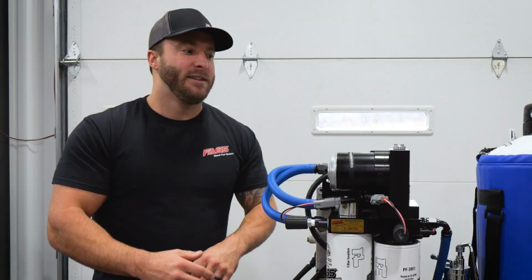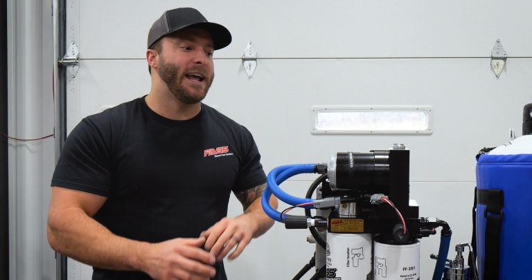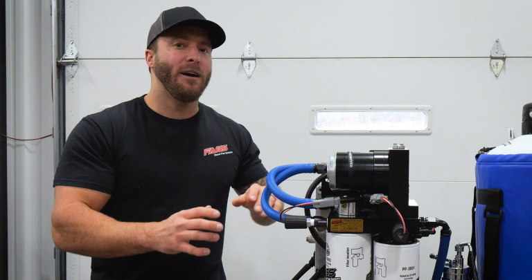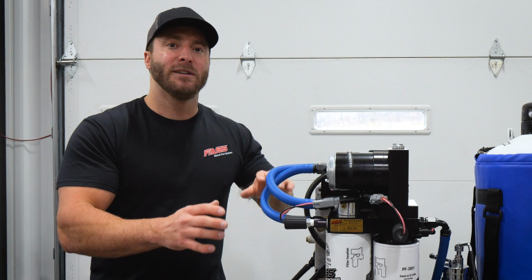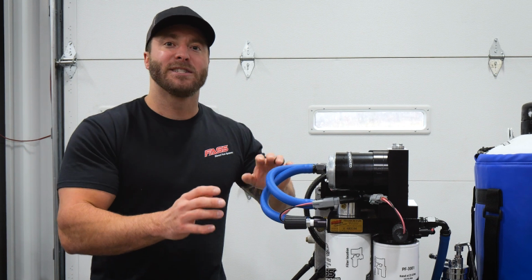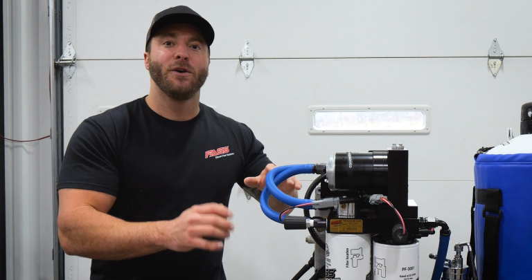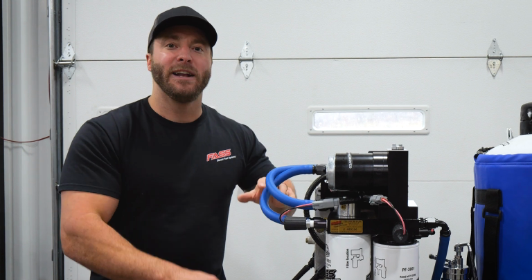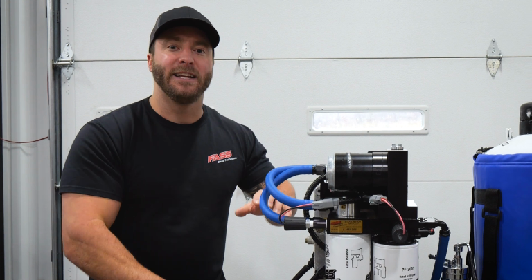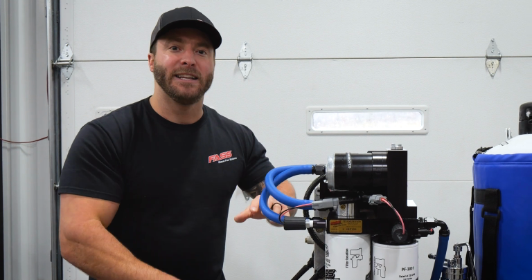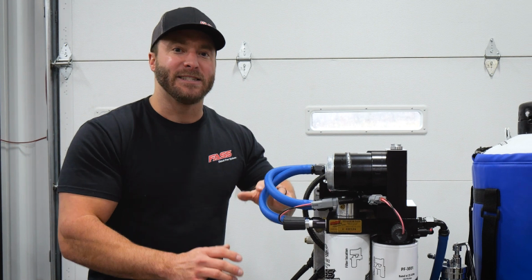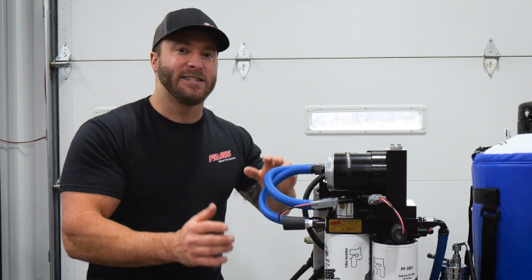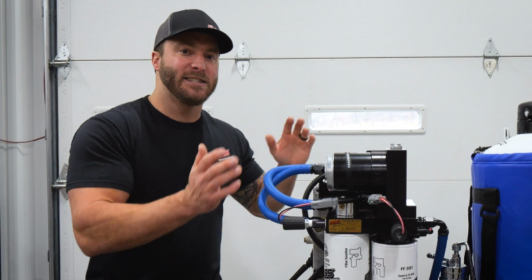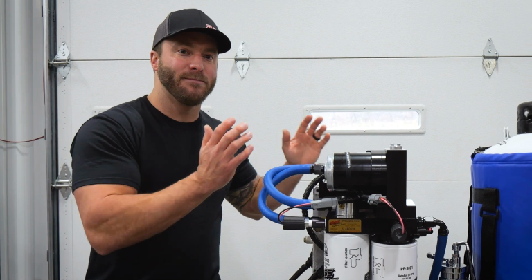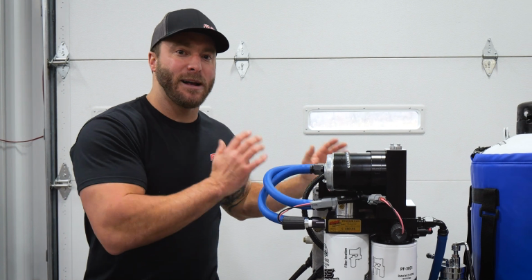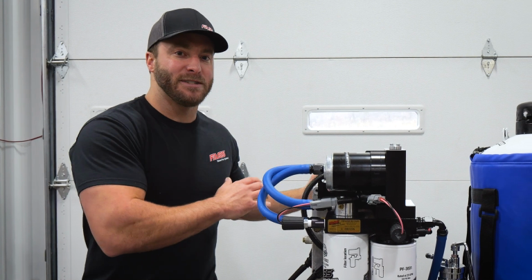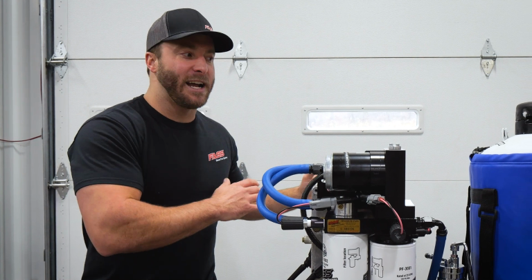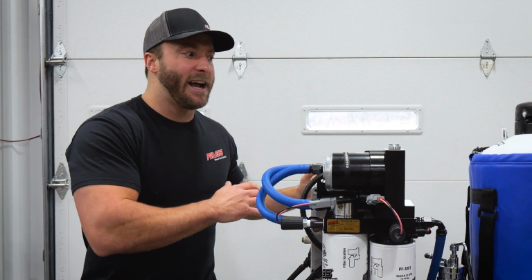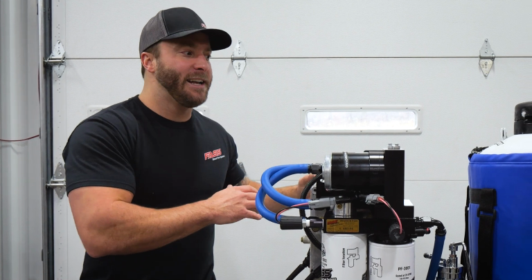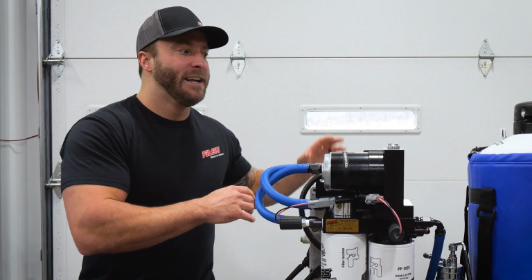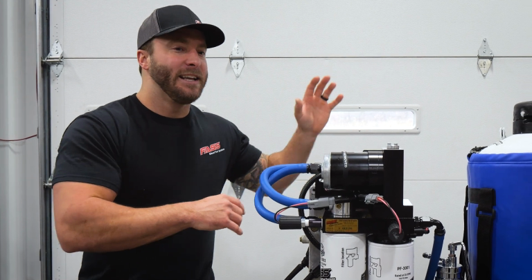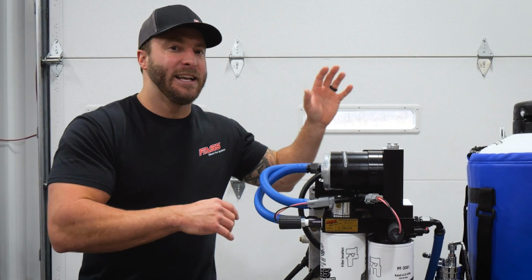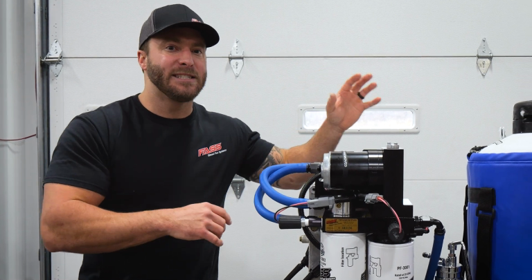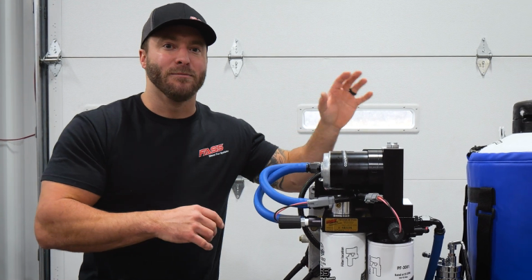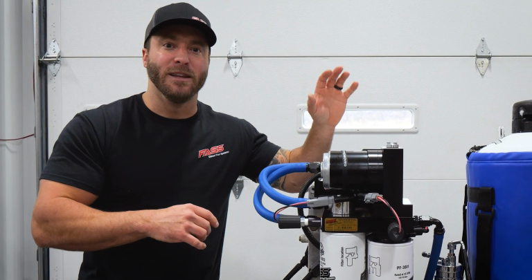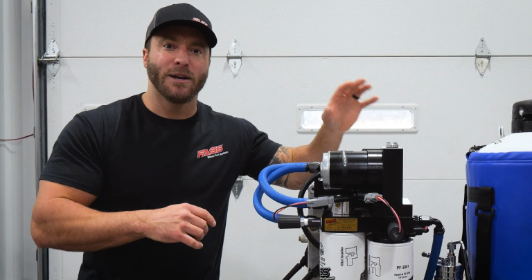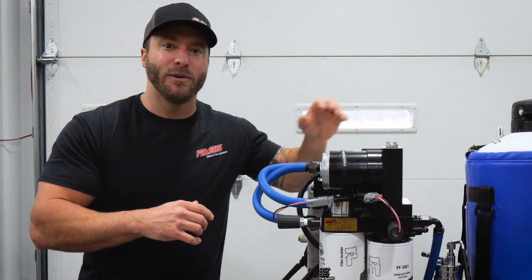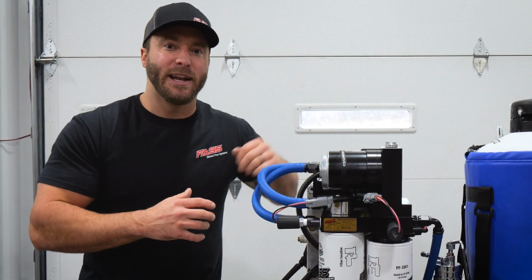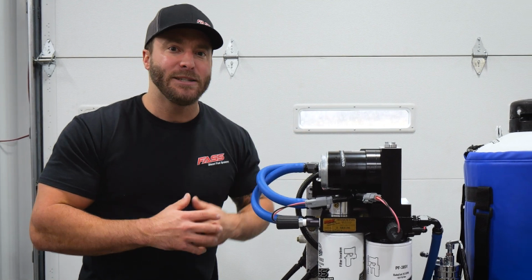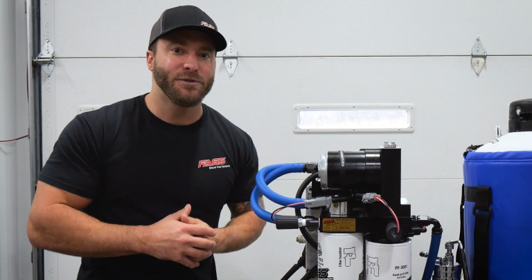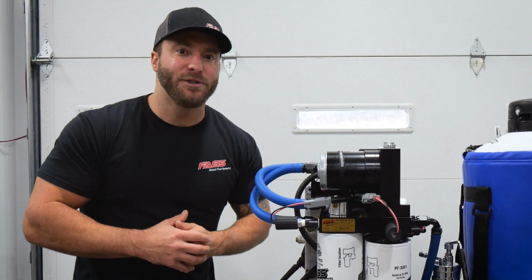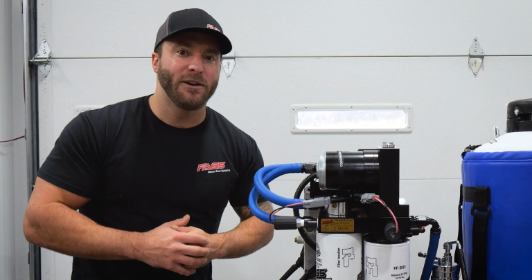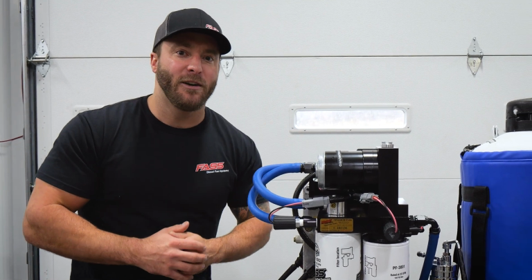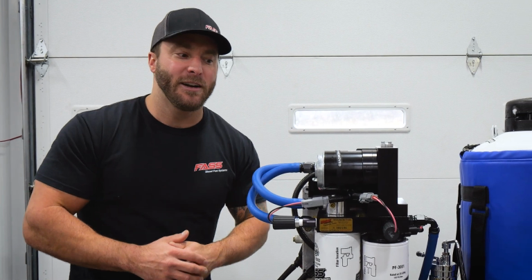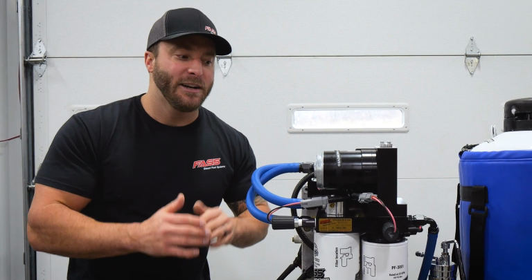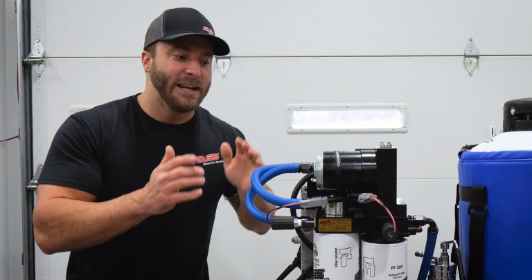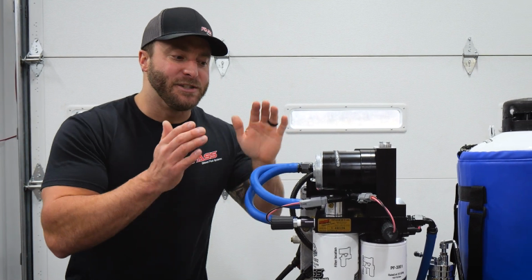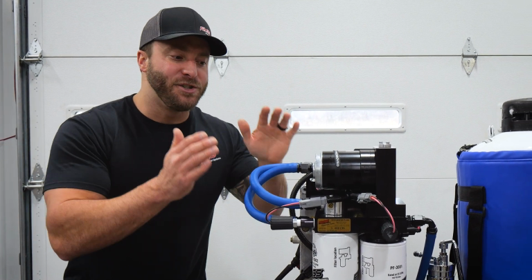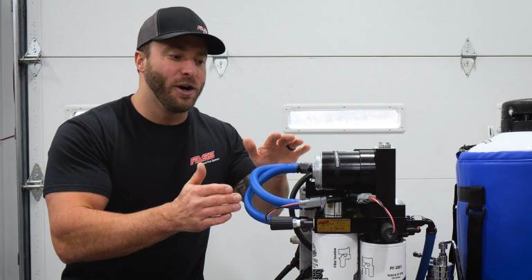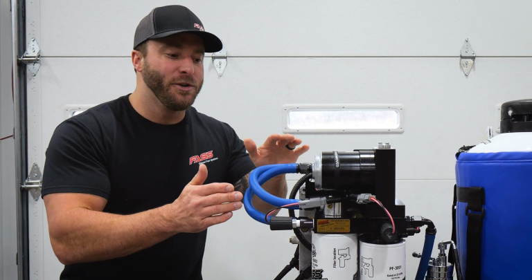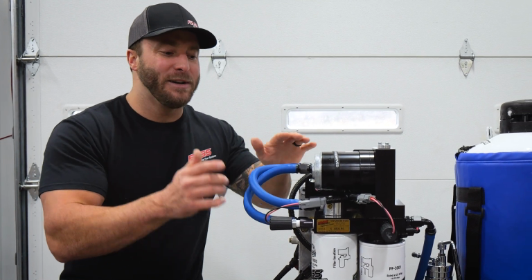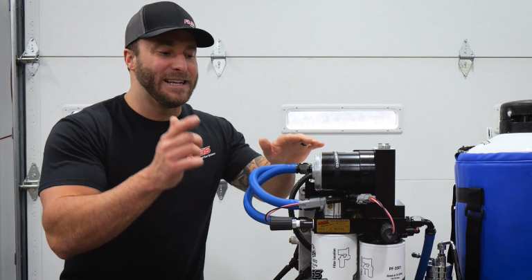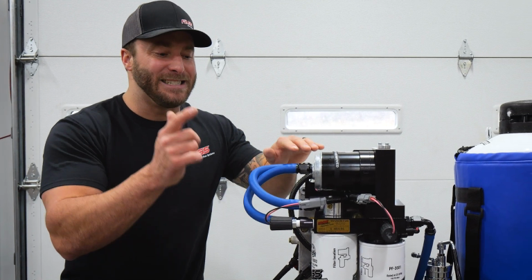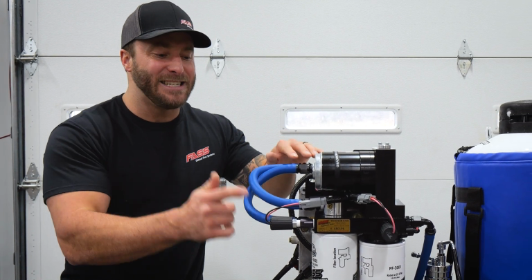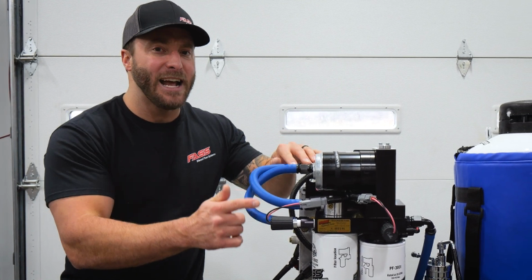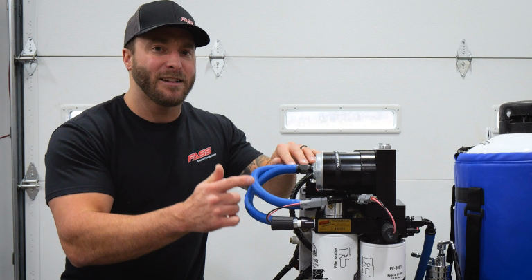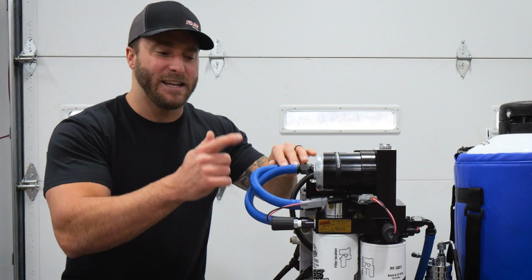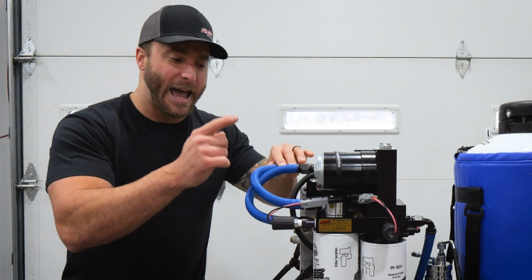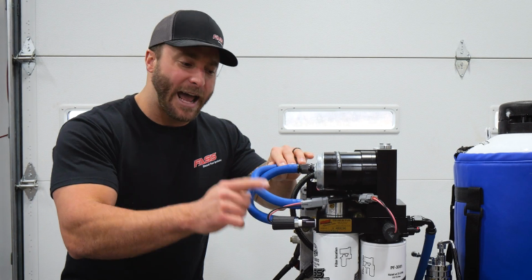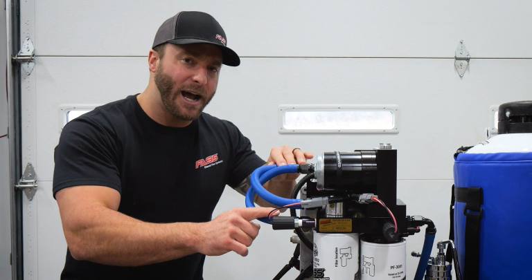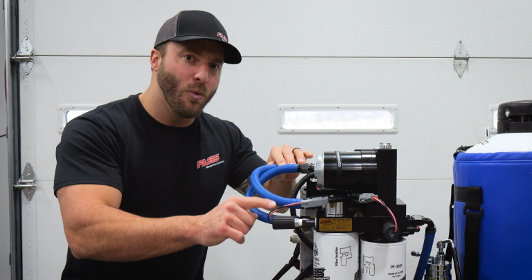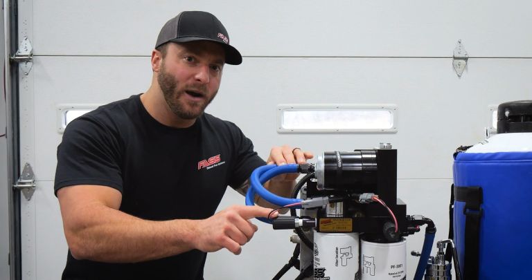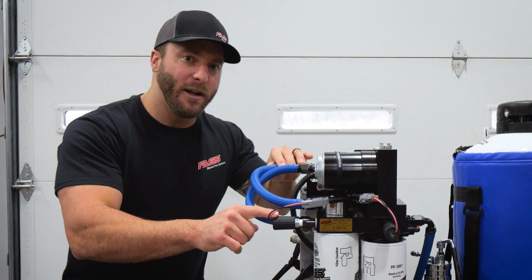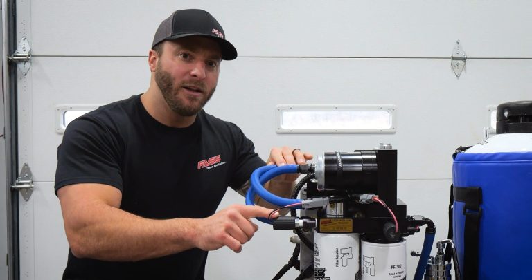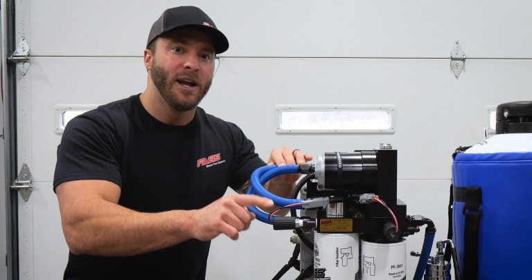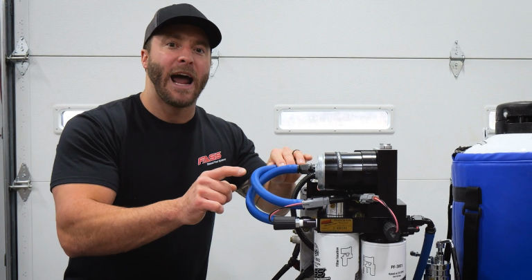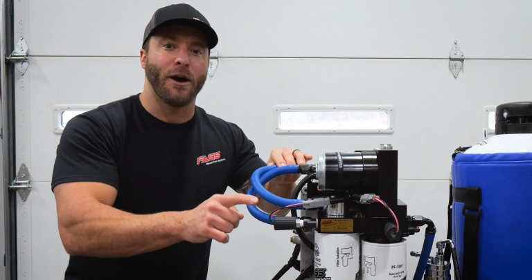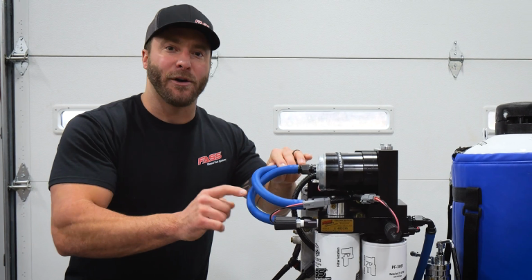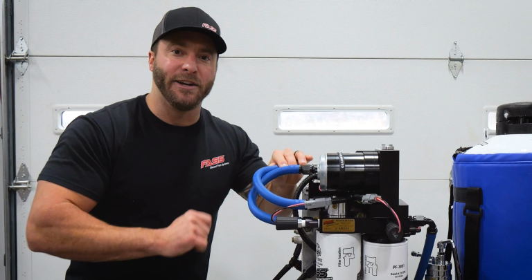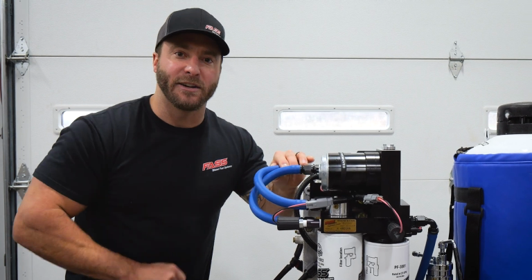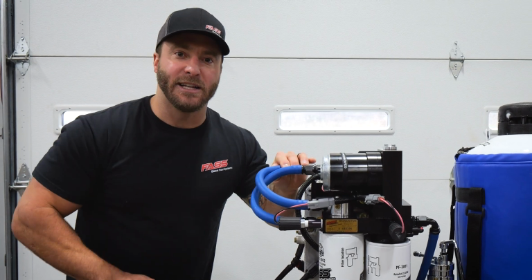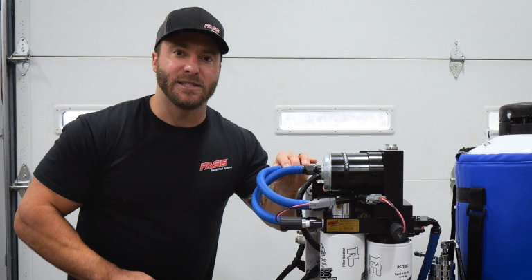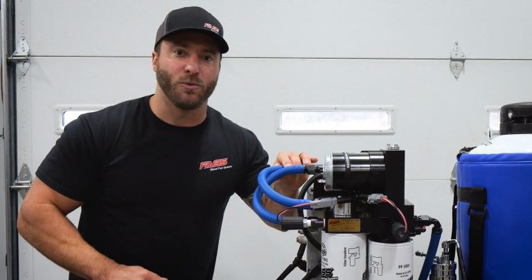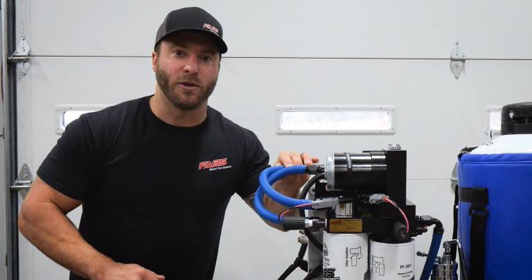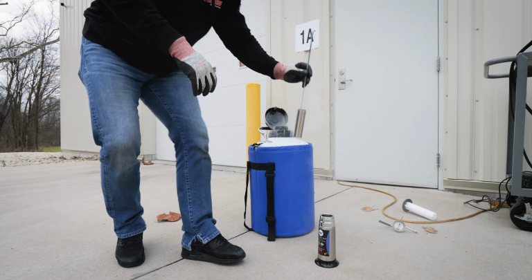Let's go ahead and get the system outside, get some liquid nitrogen on it, and show you exactly how well our heater kits work.